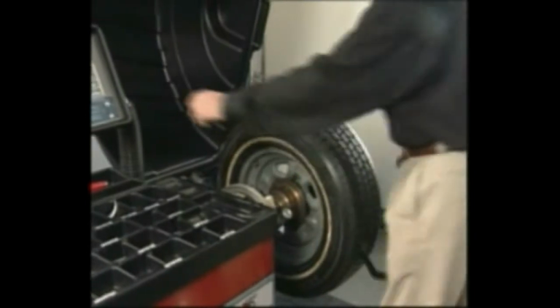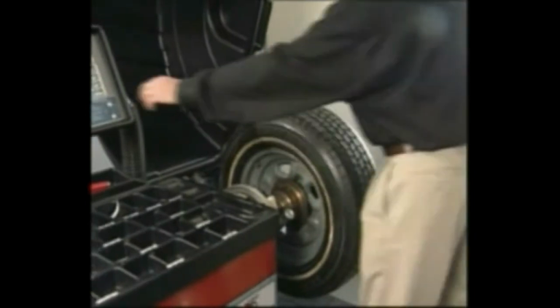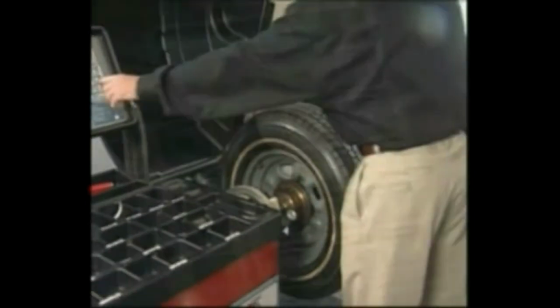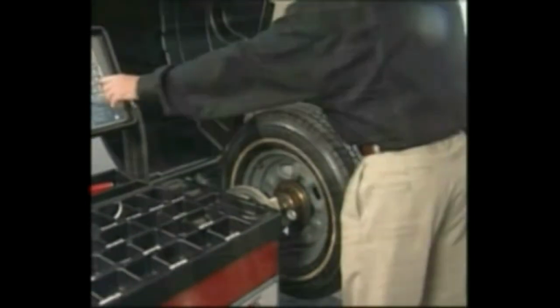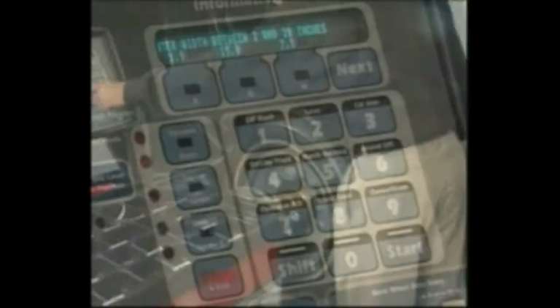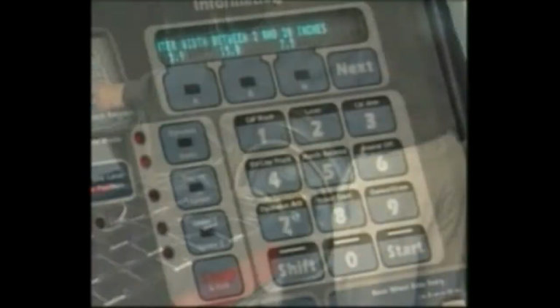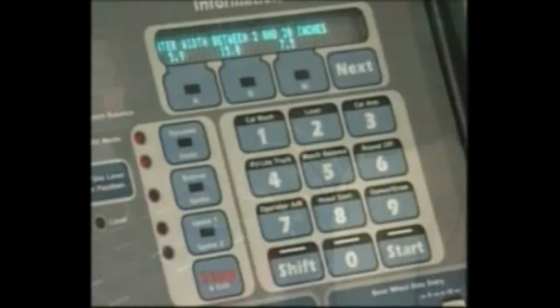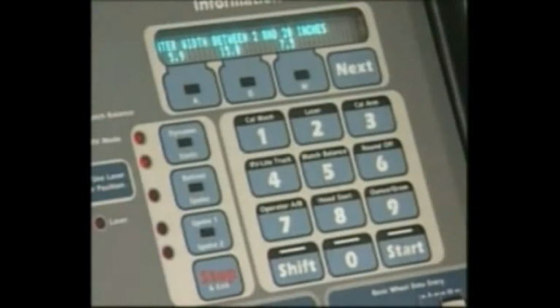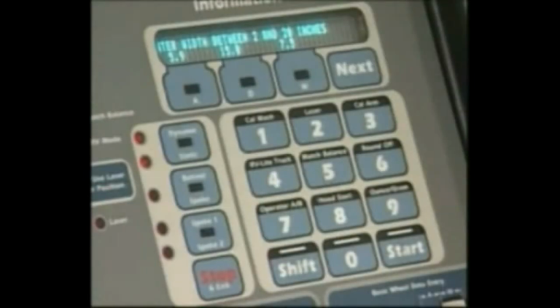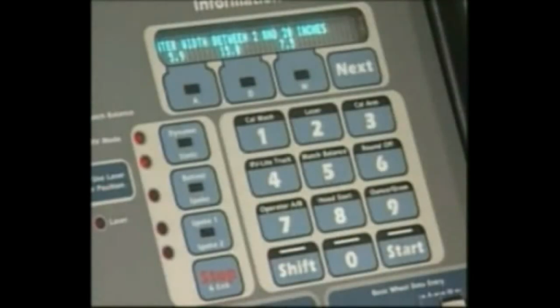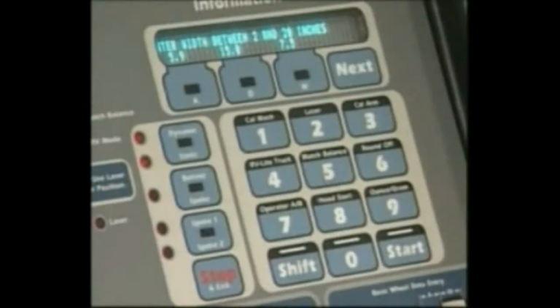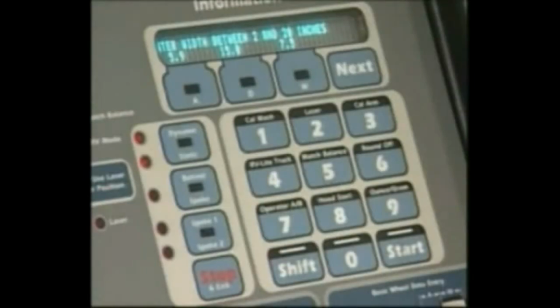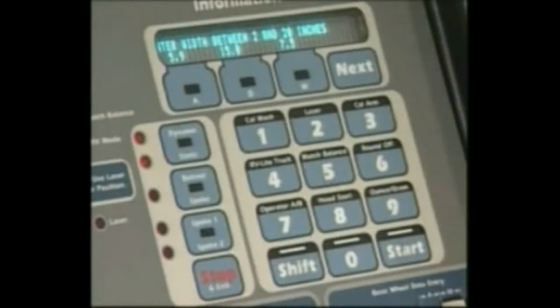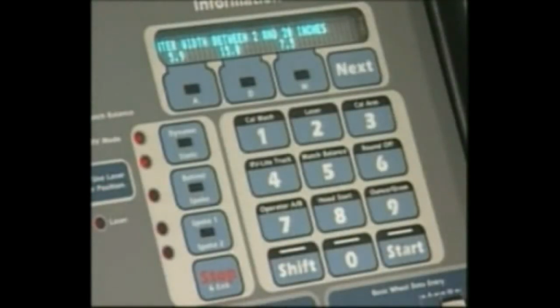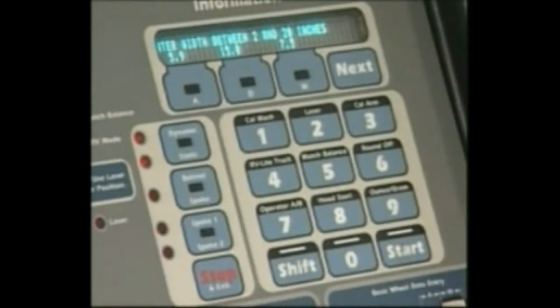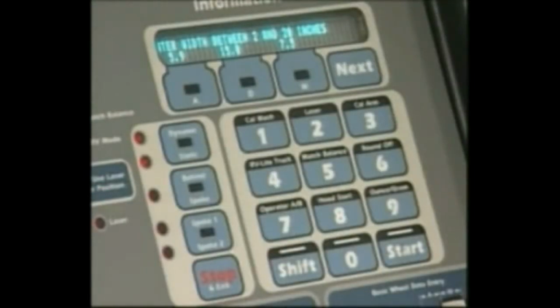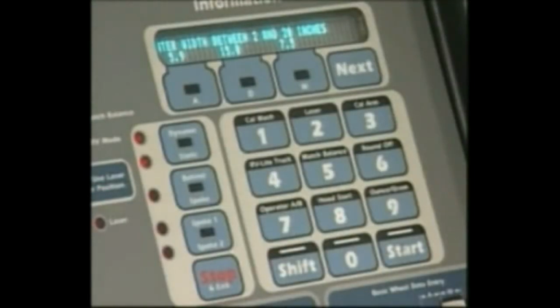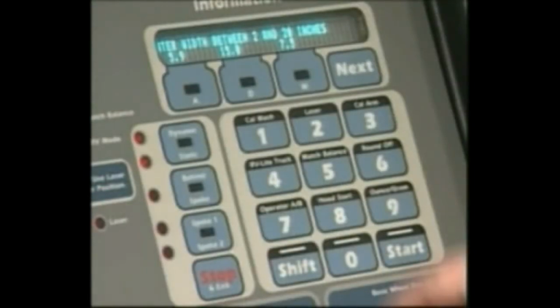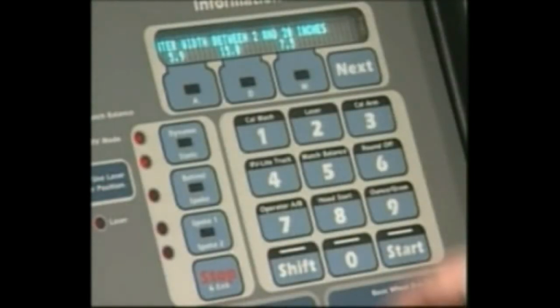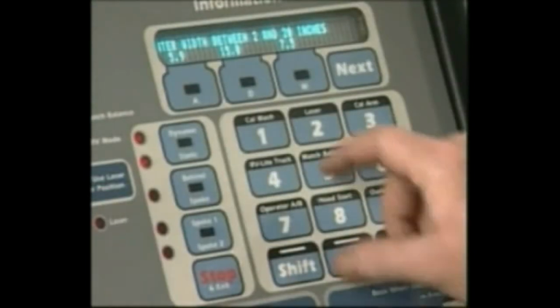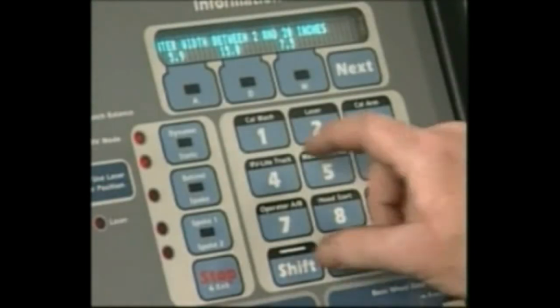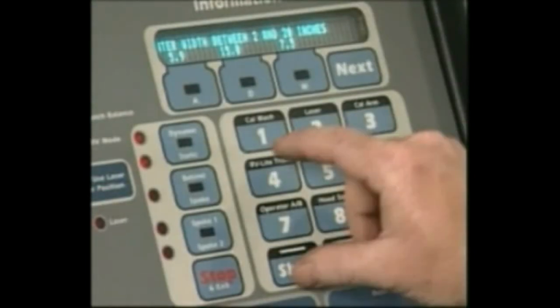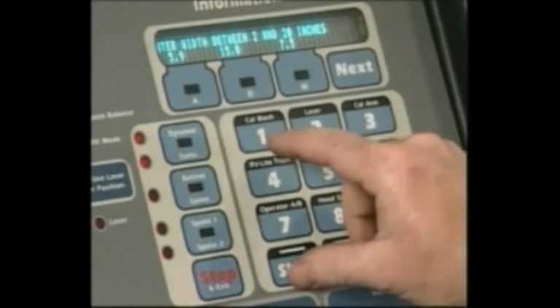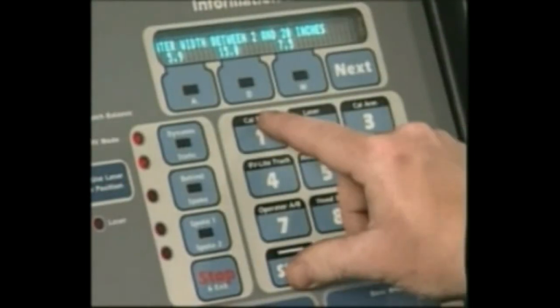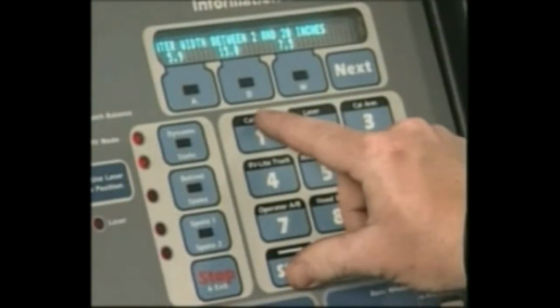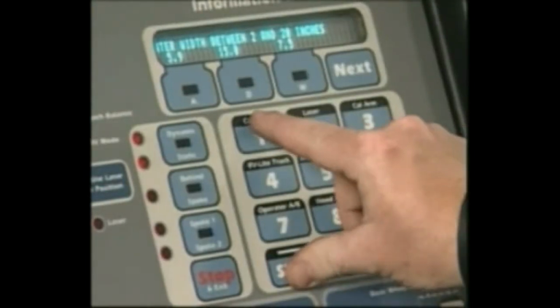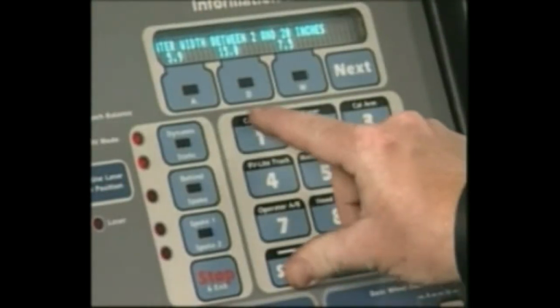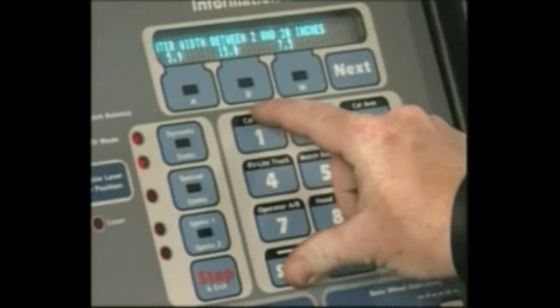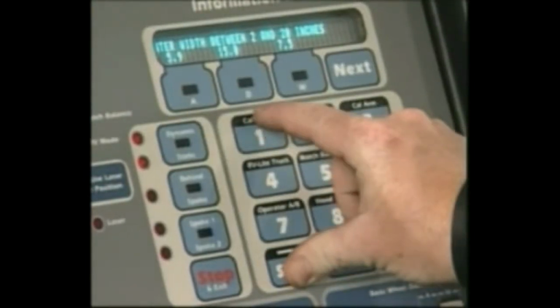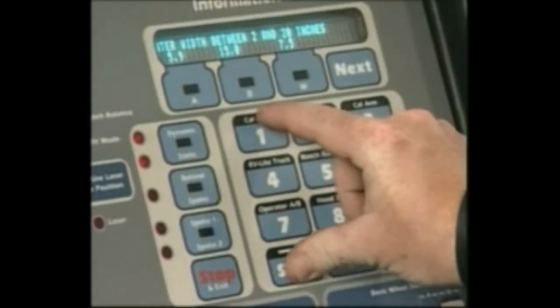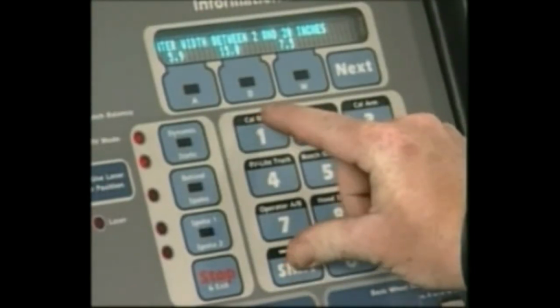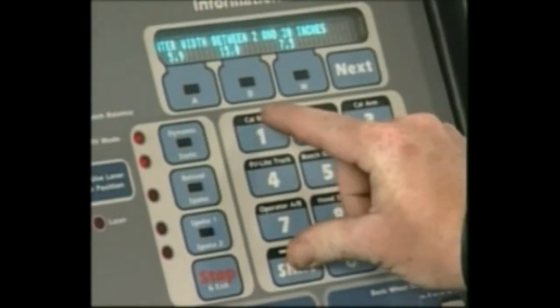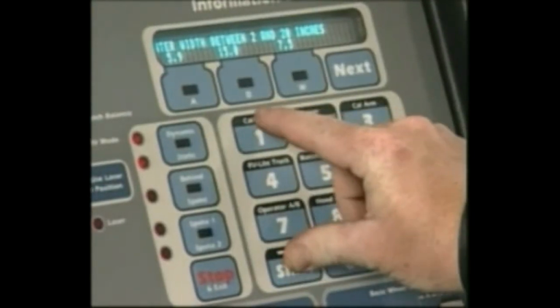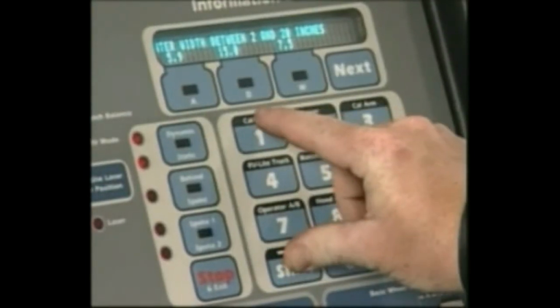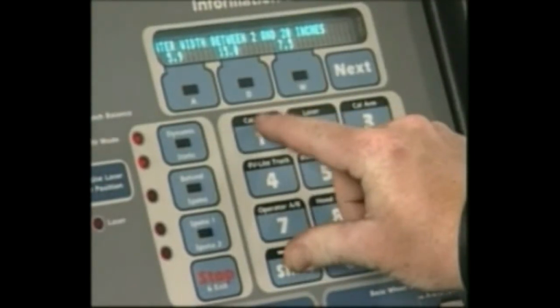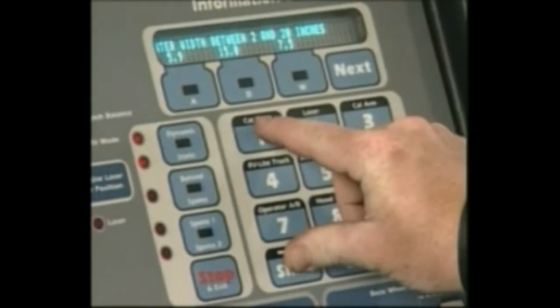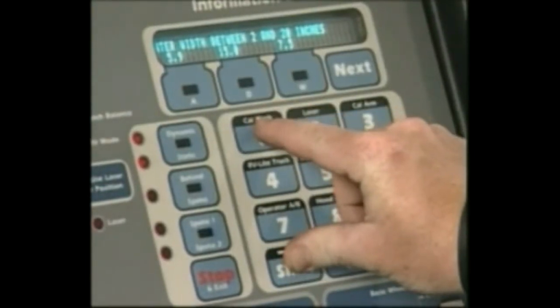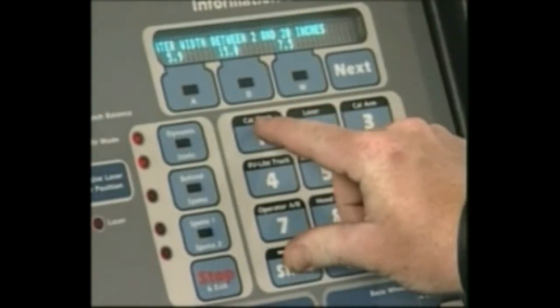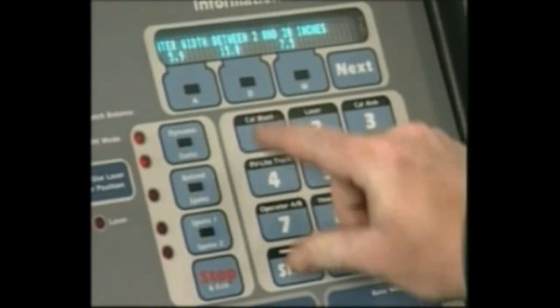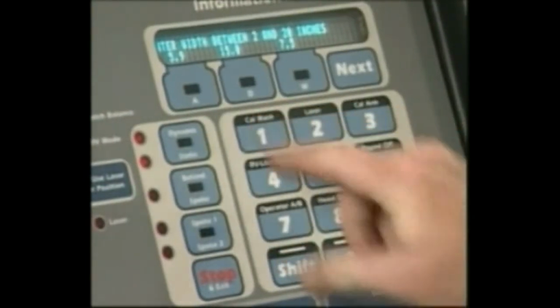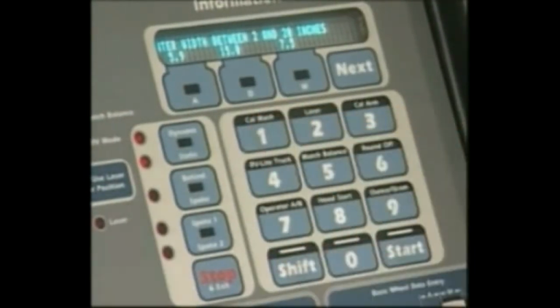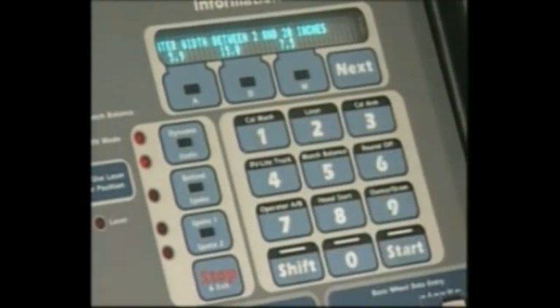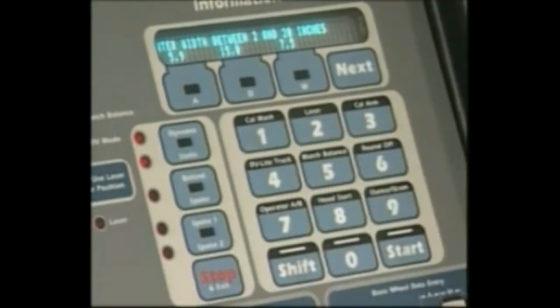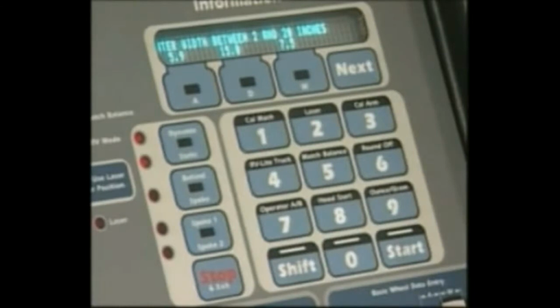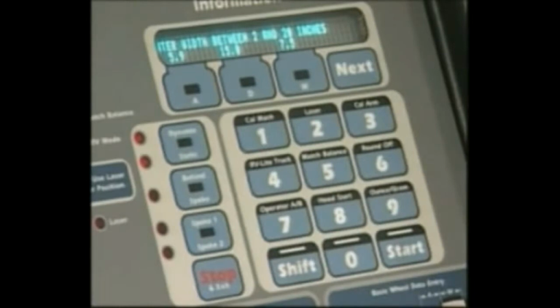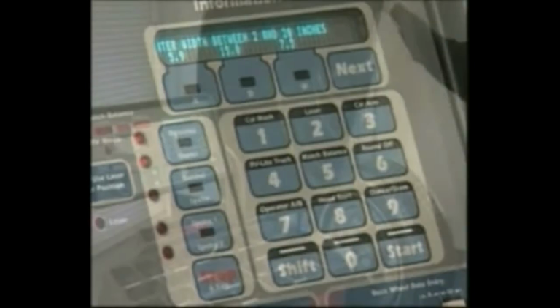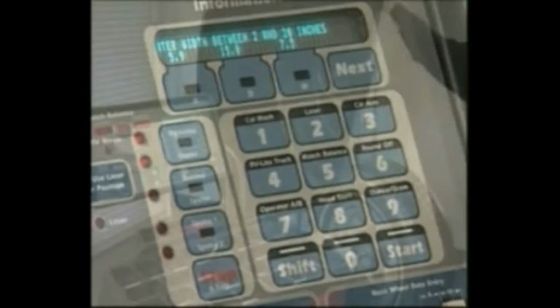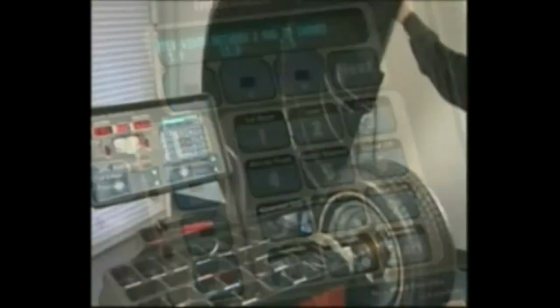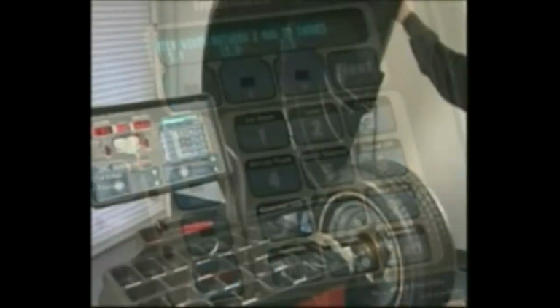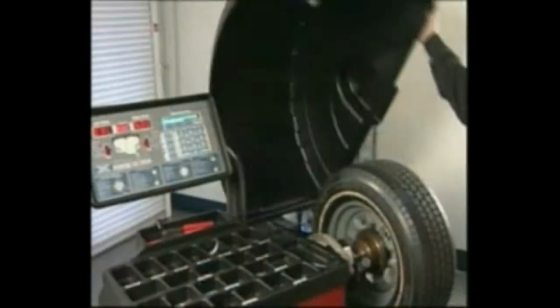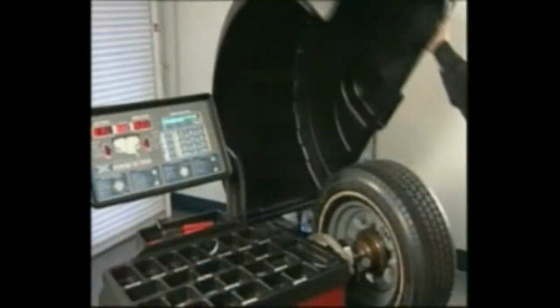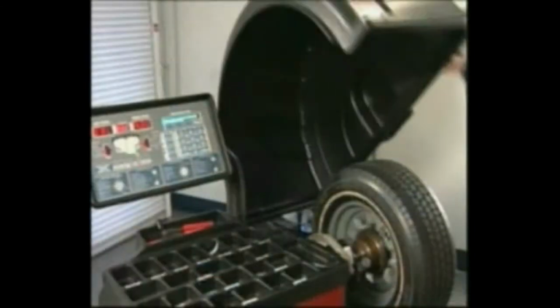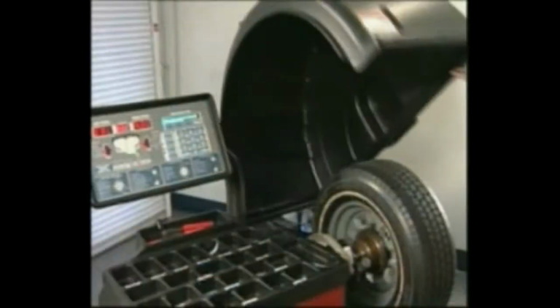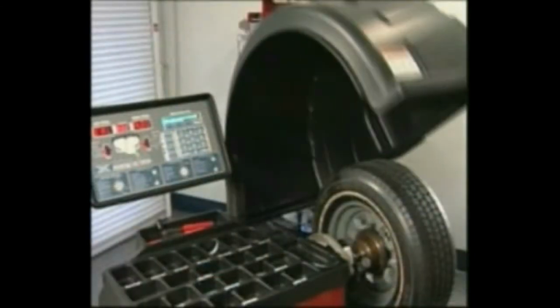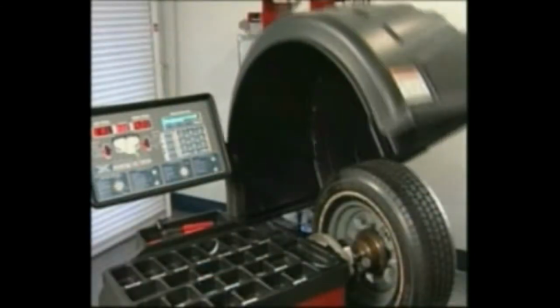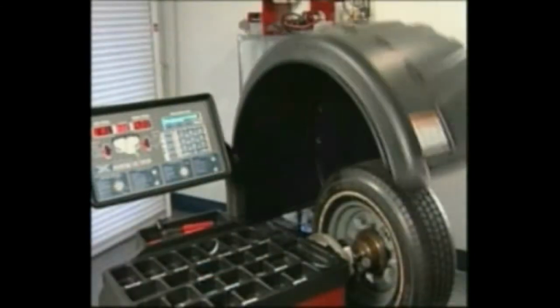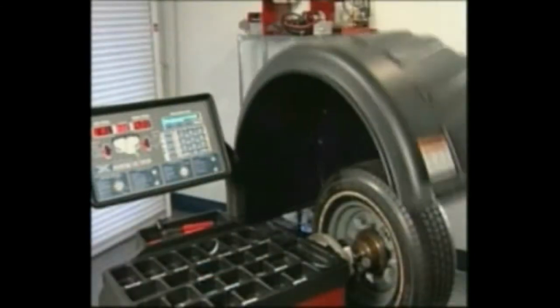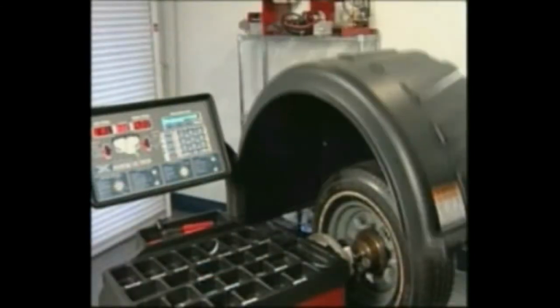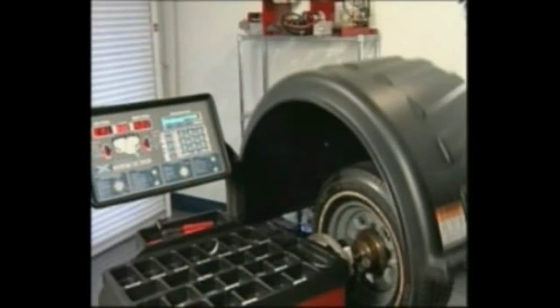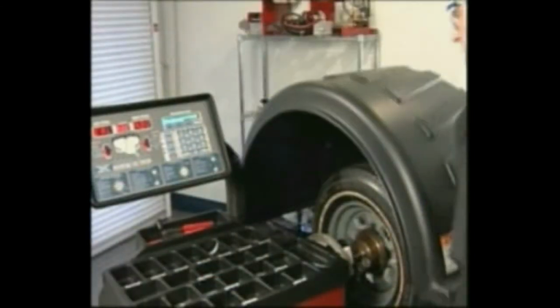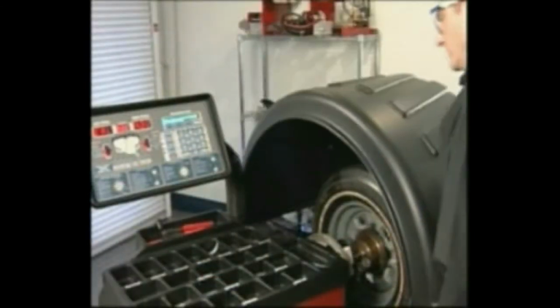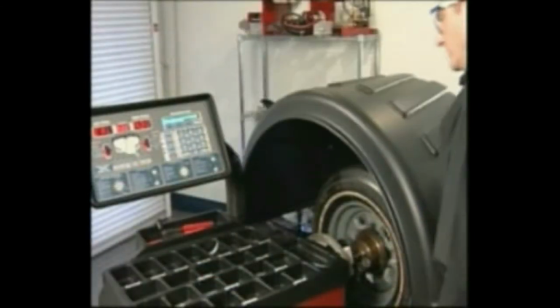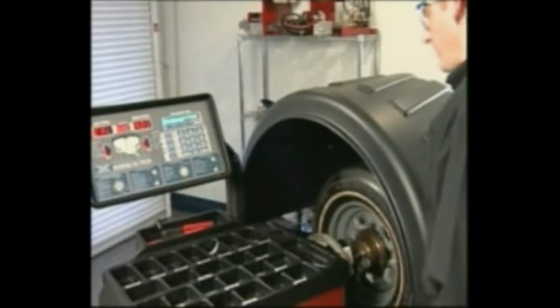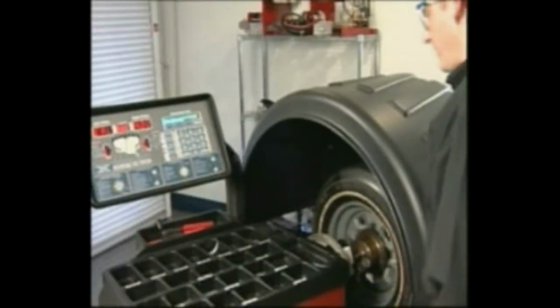Press and hold the shift key and press 1 to select the cal machine mode. Lower the hood and press start.